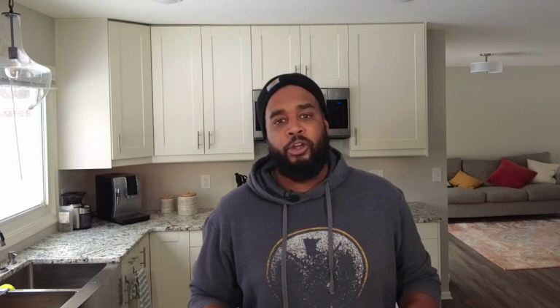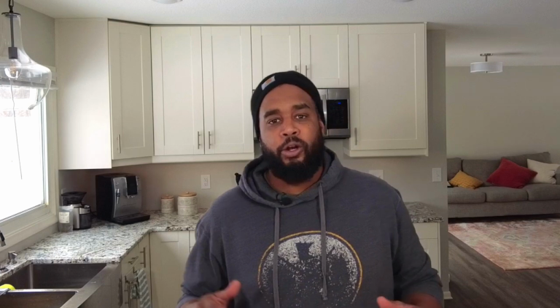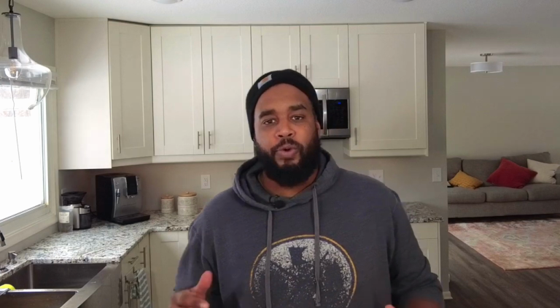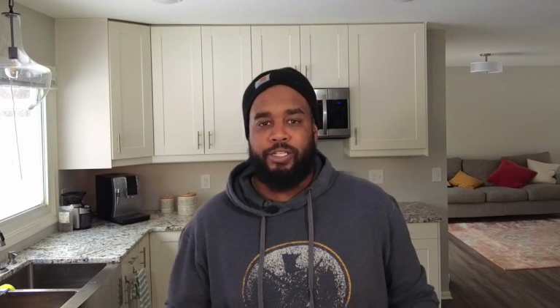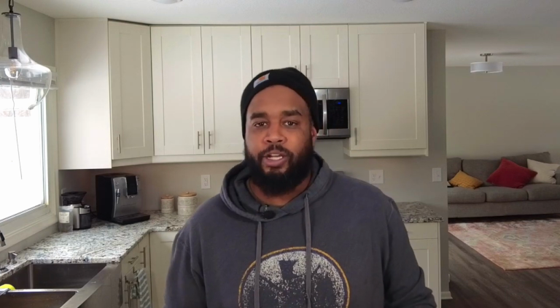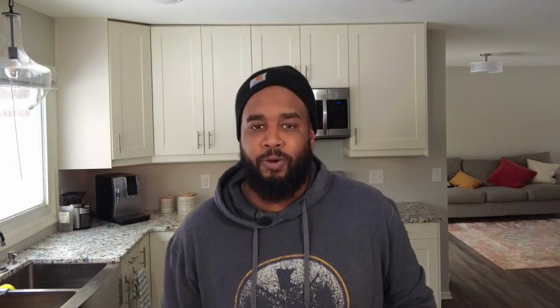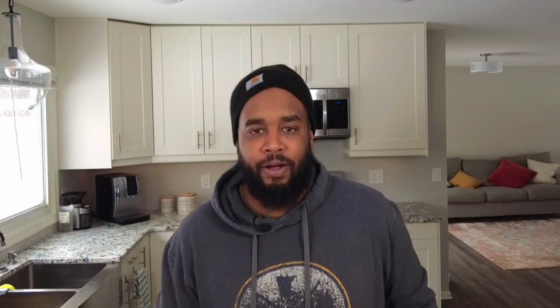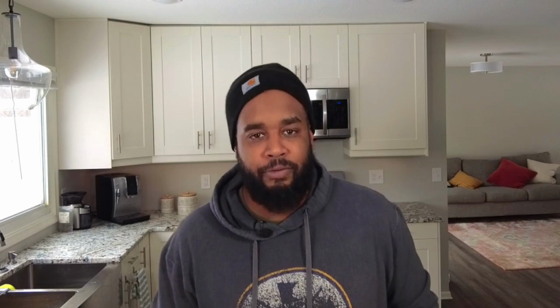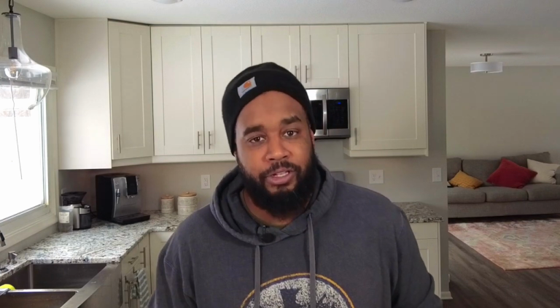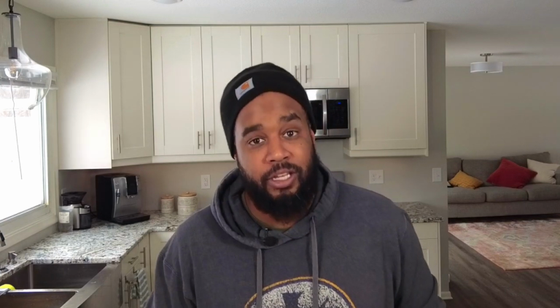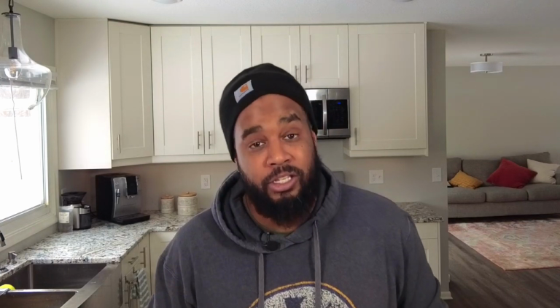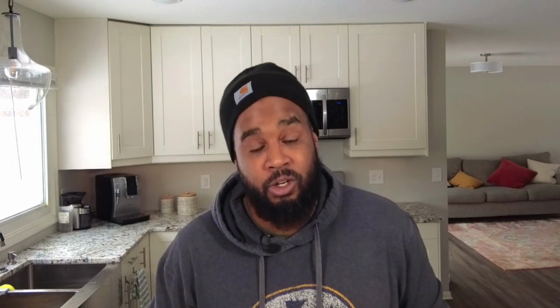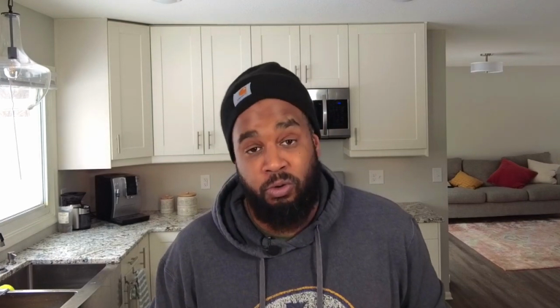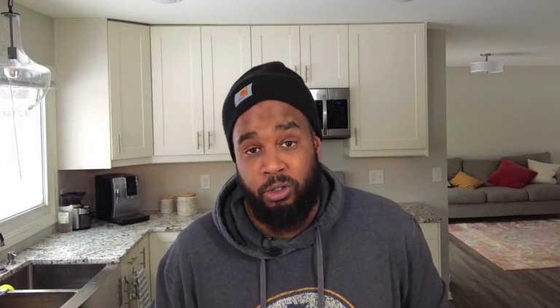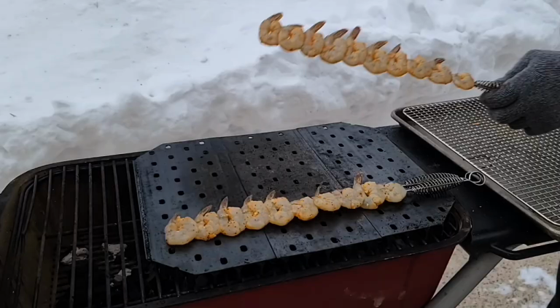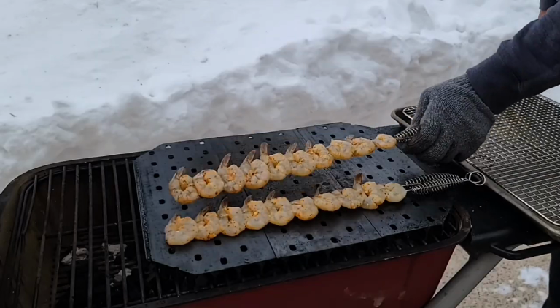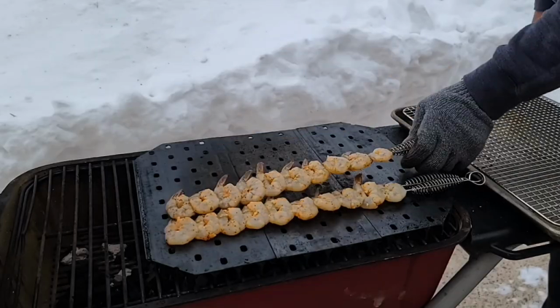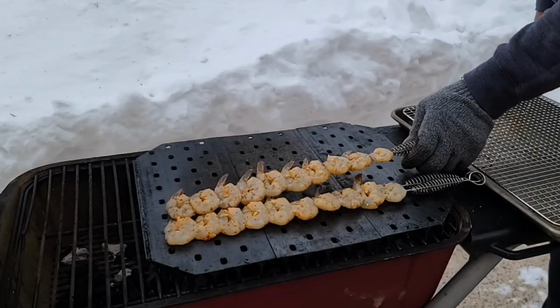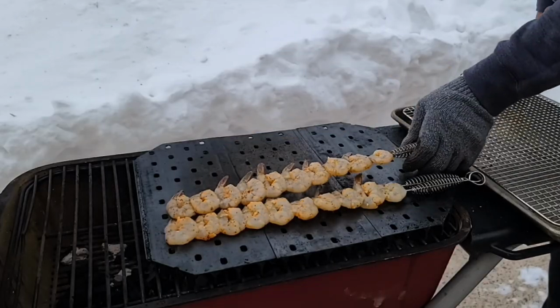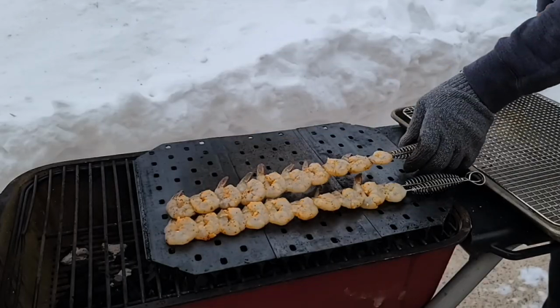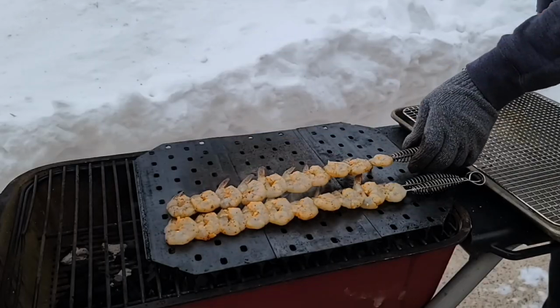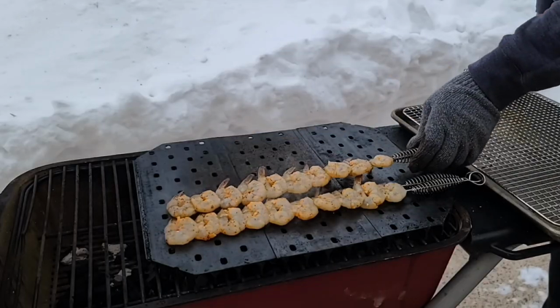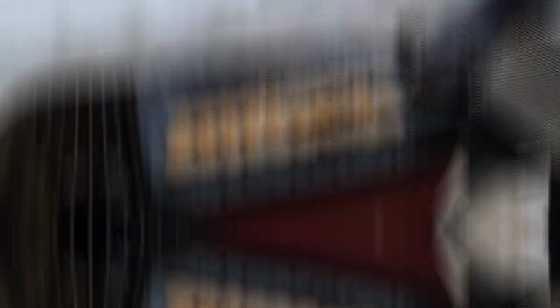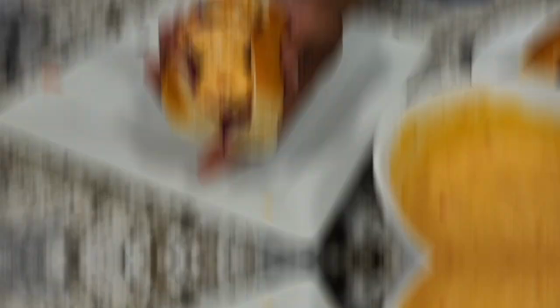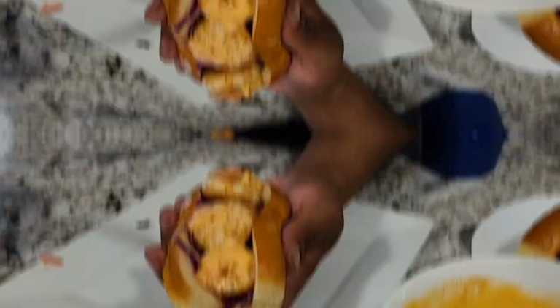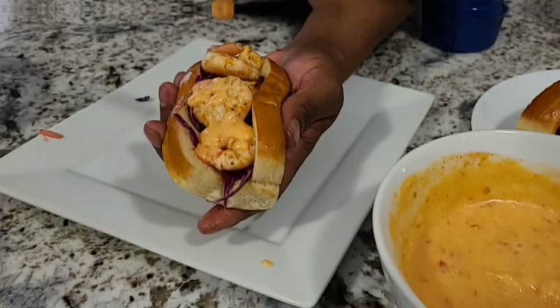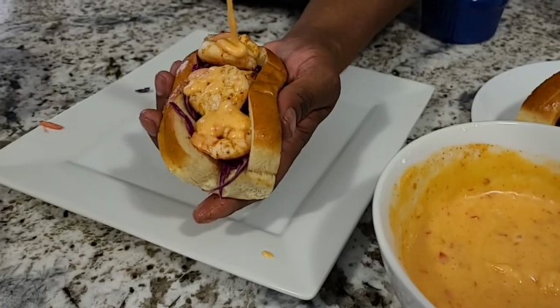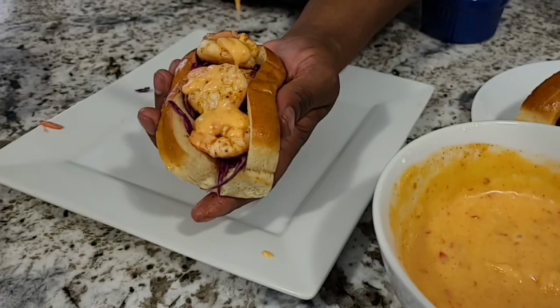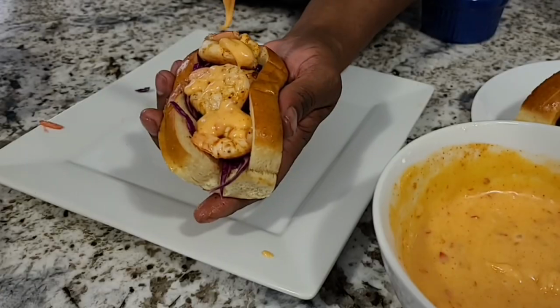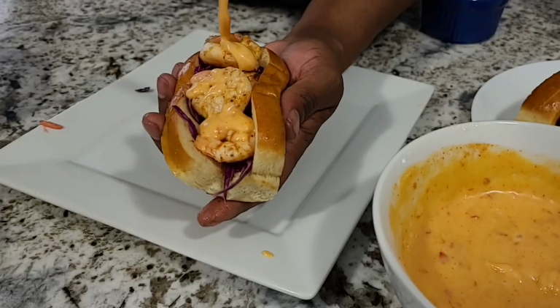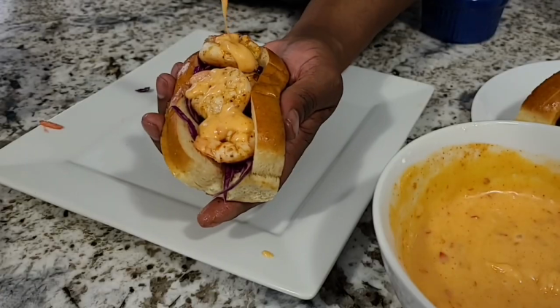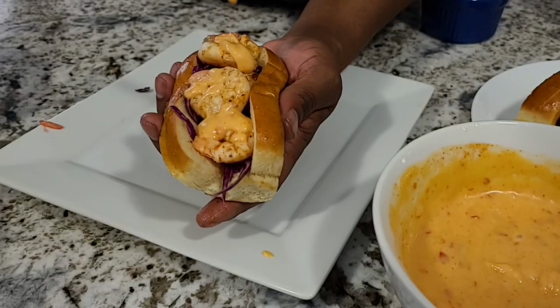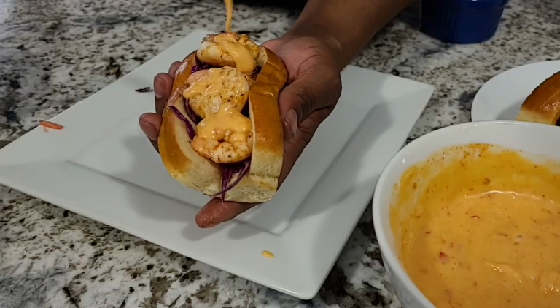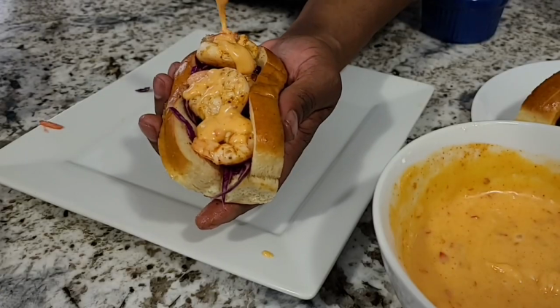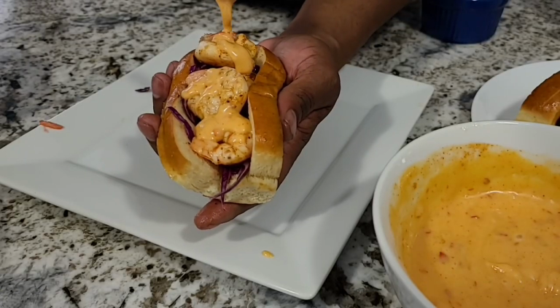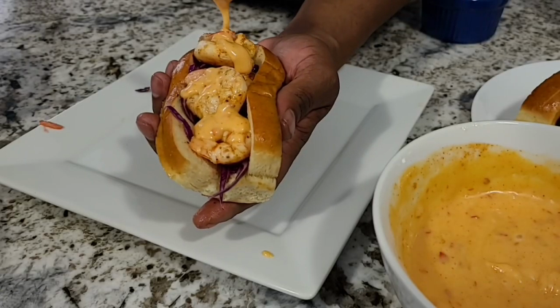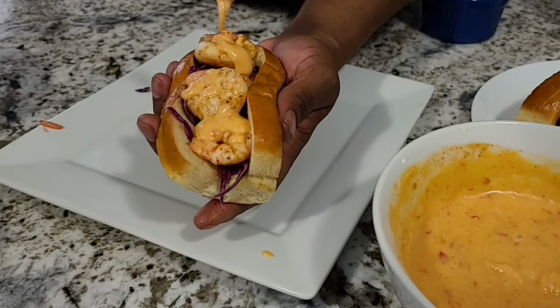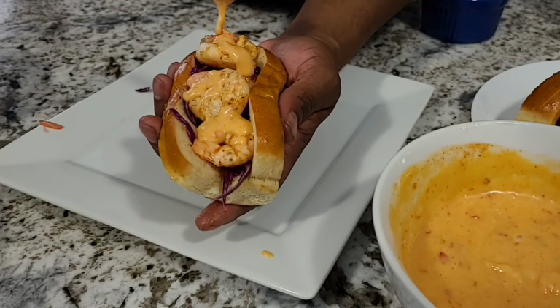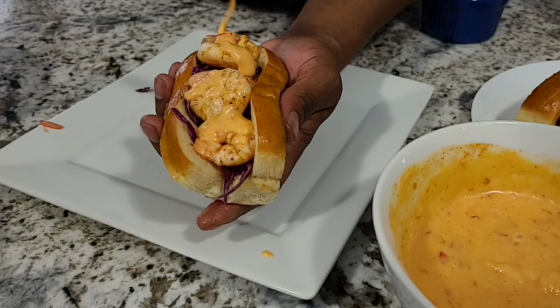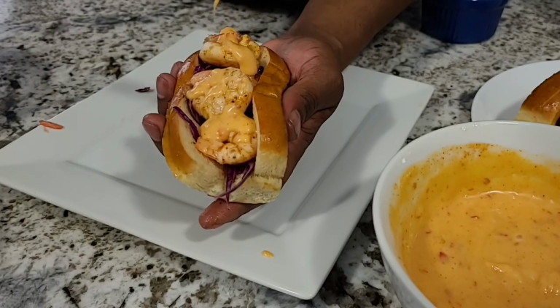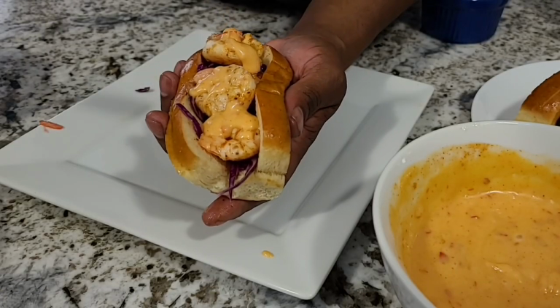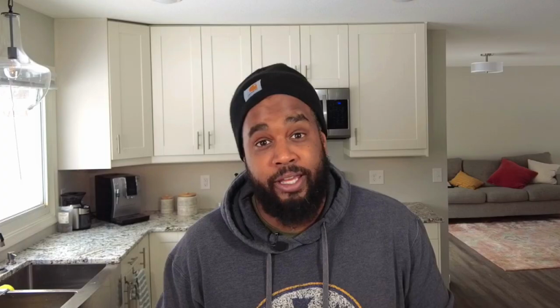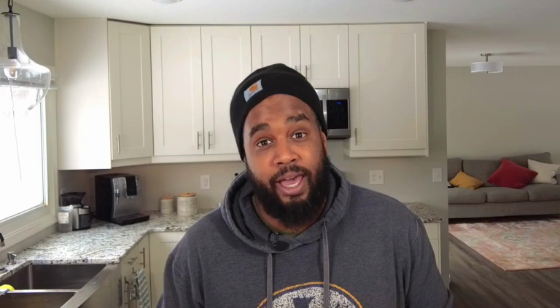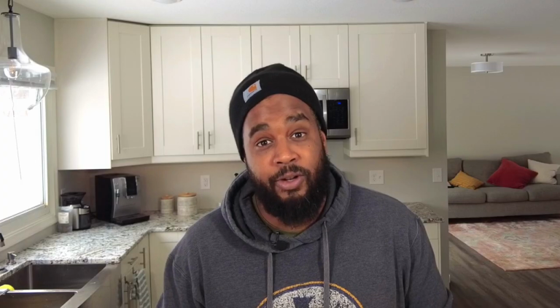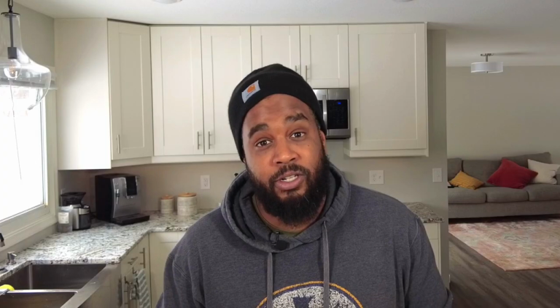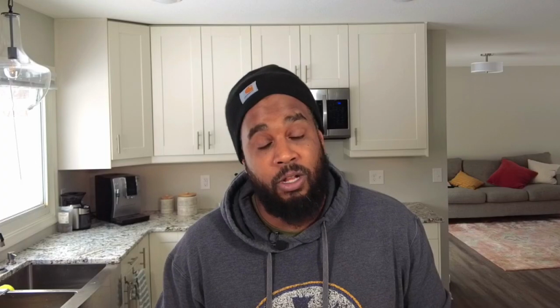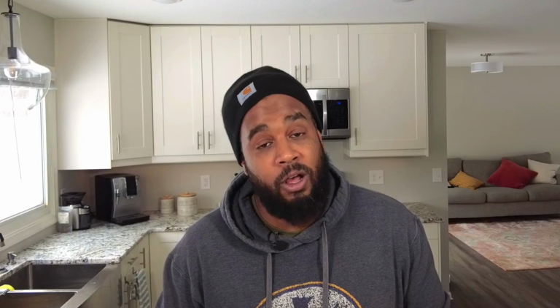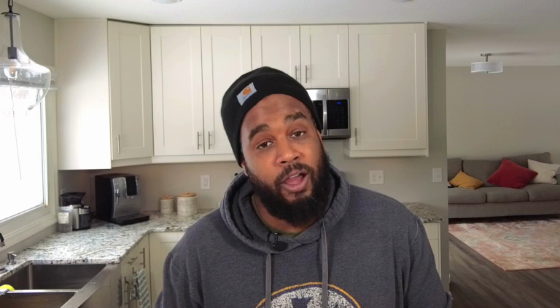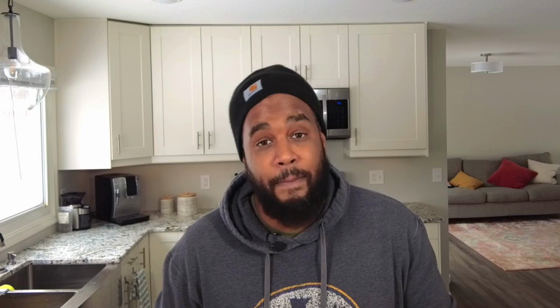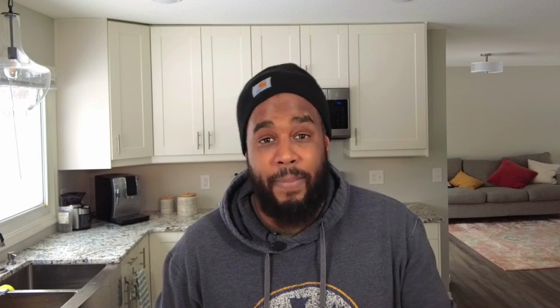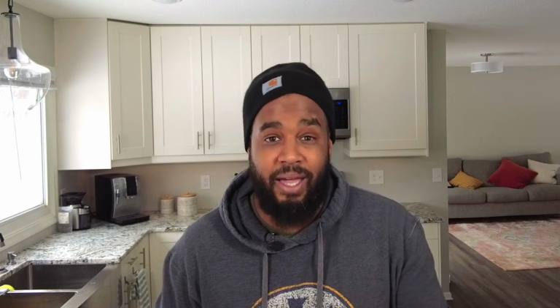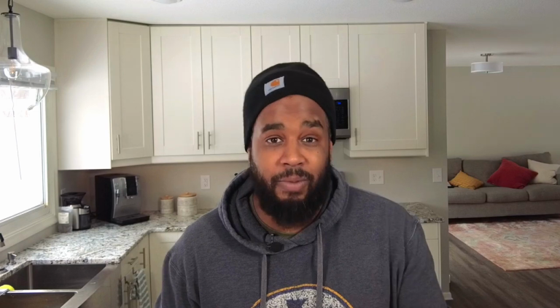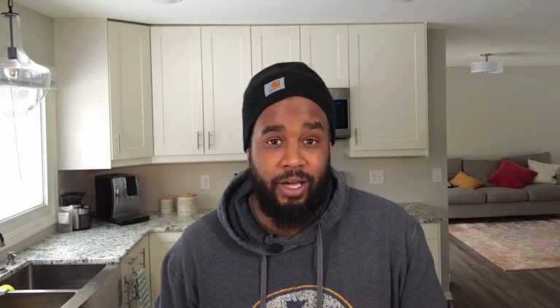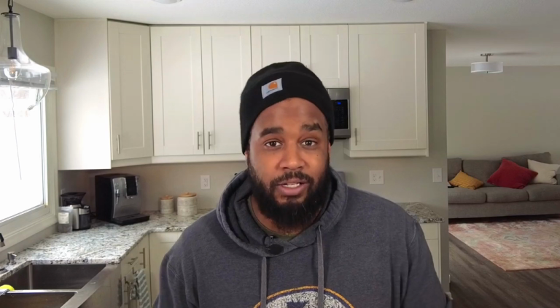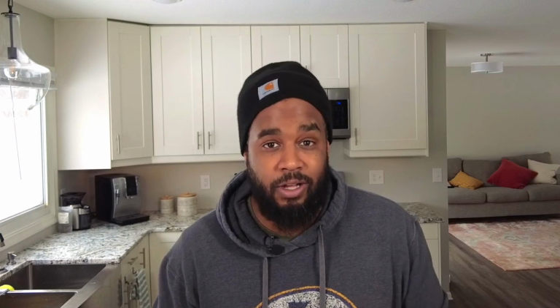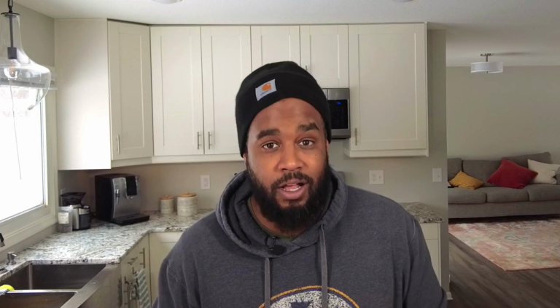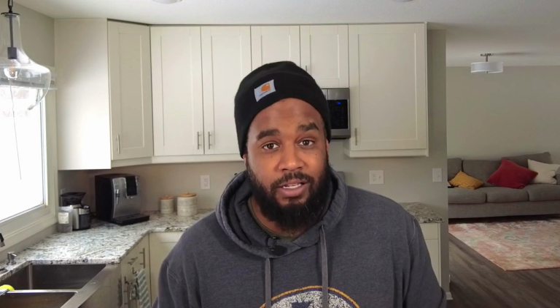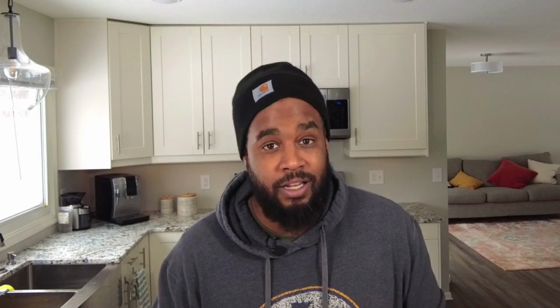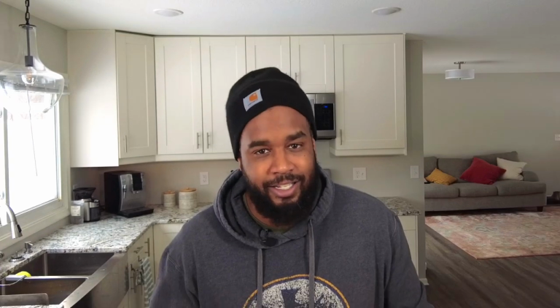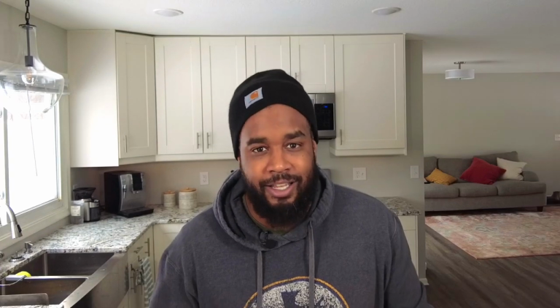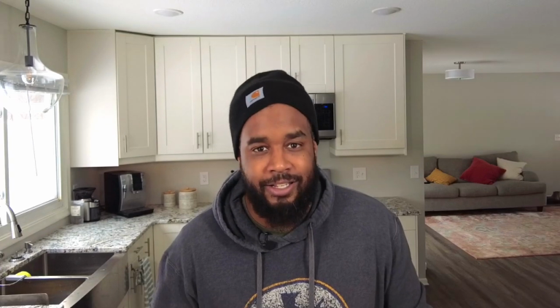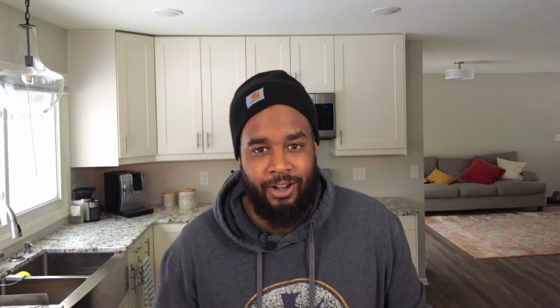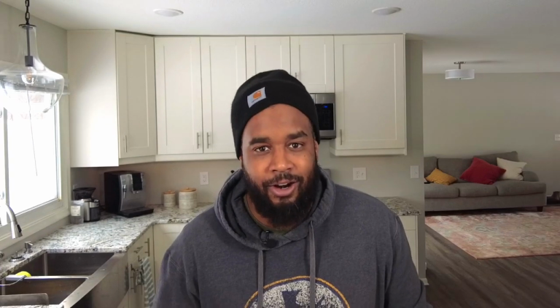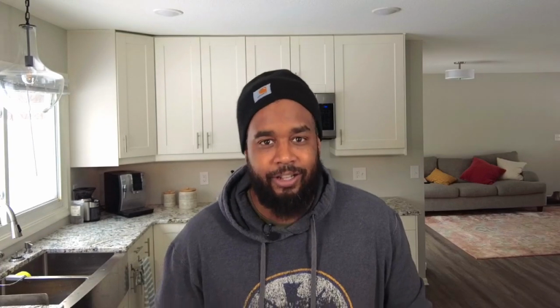You're going to want to stick around for this easy grilled shrimp recipe. I'm making po'boys with sriracha red cabbage slaw and bang bang sauce. Let's get started.